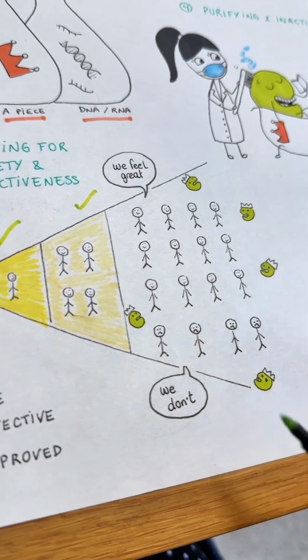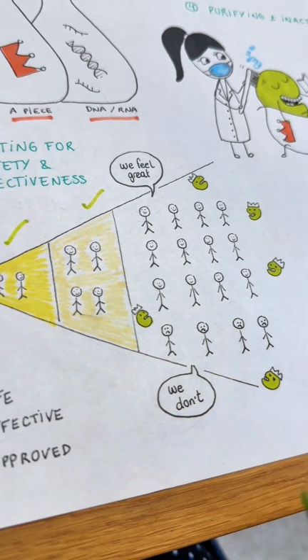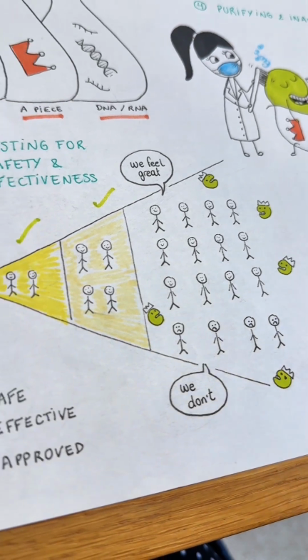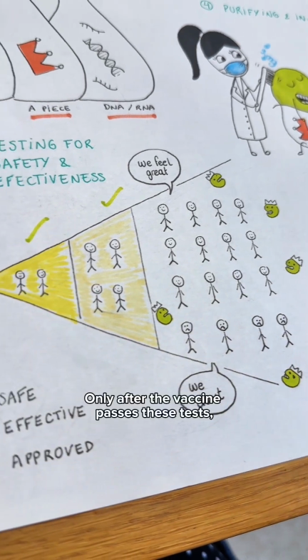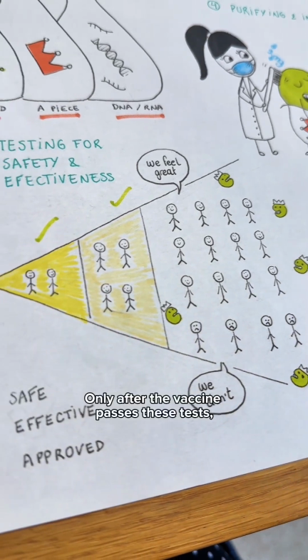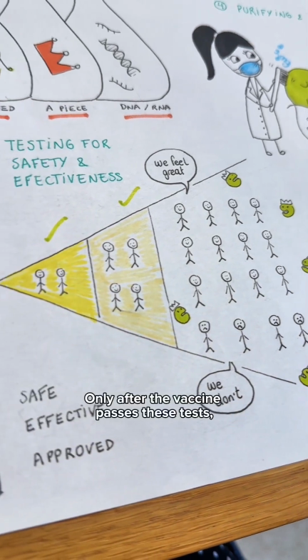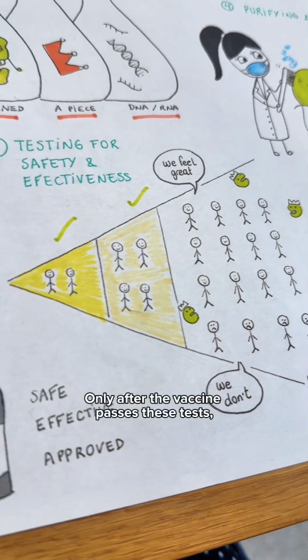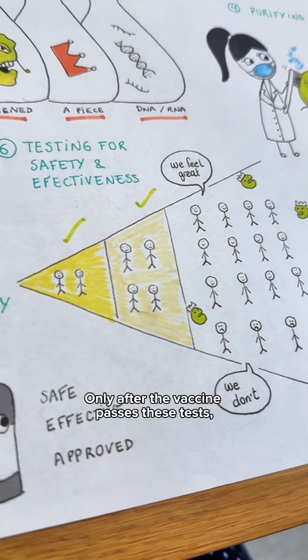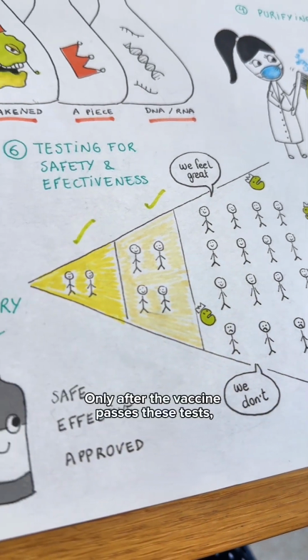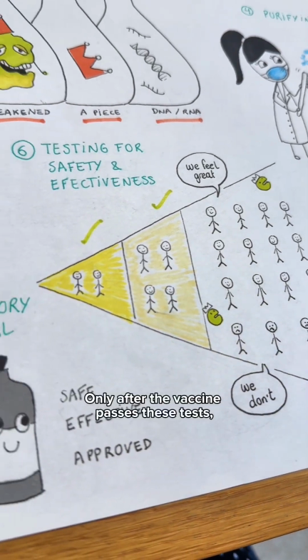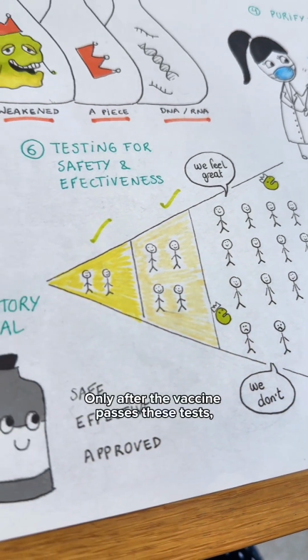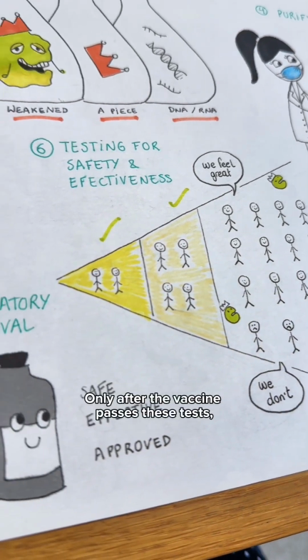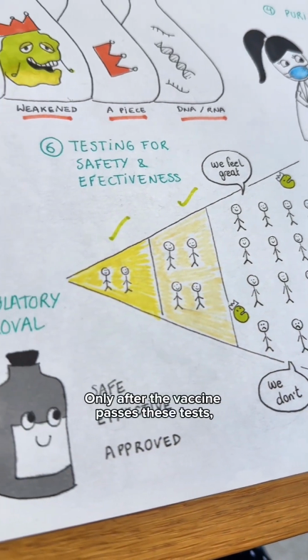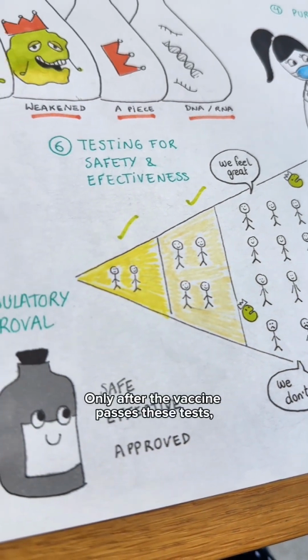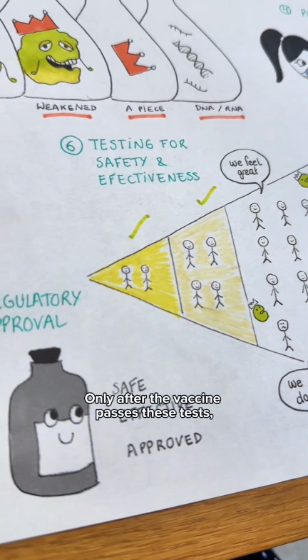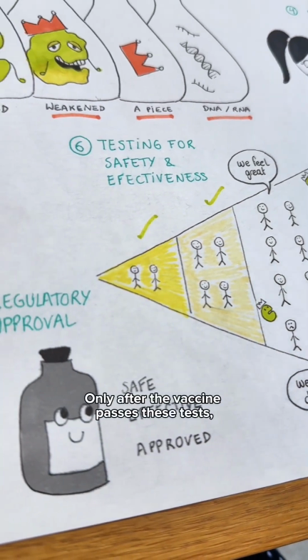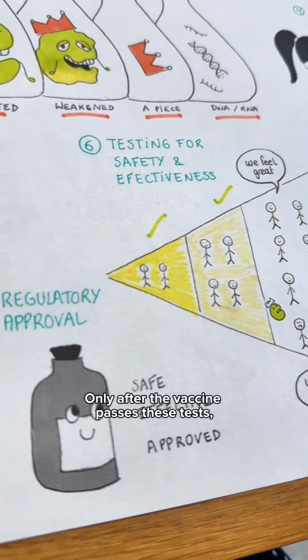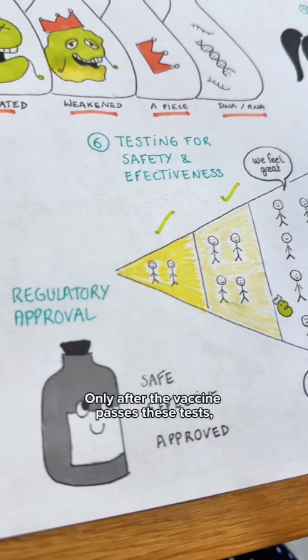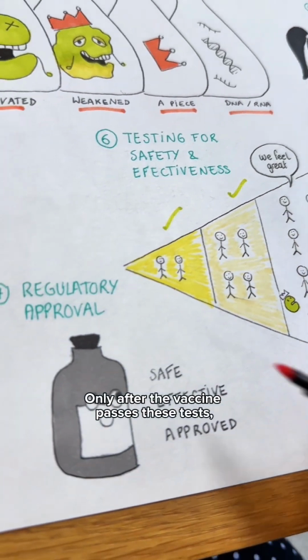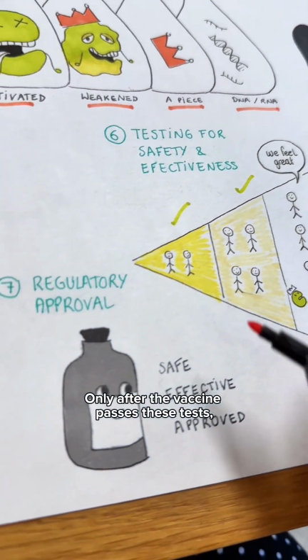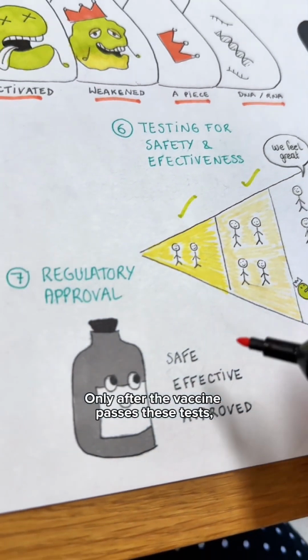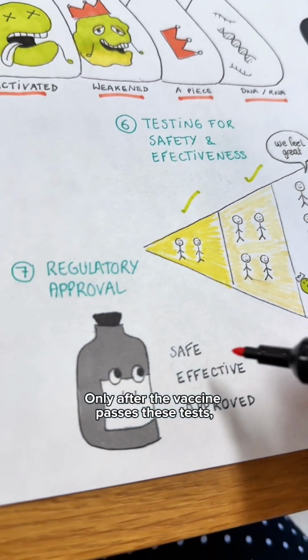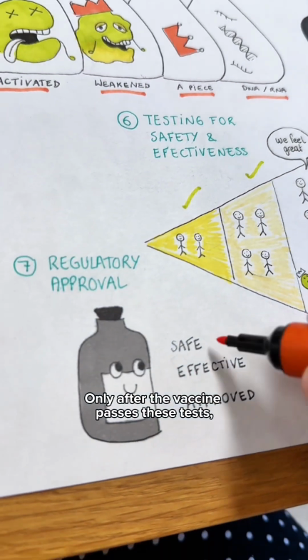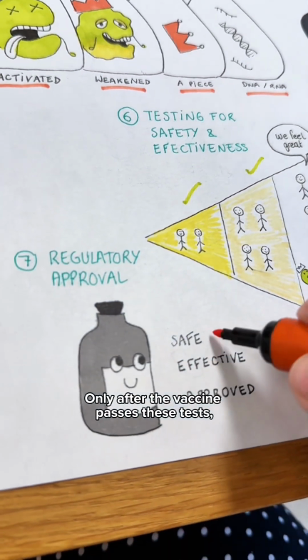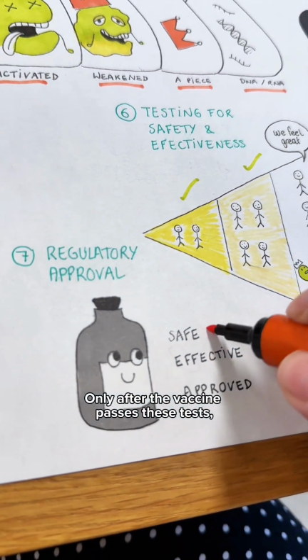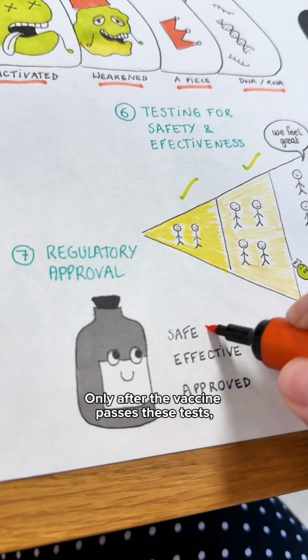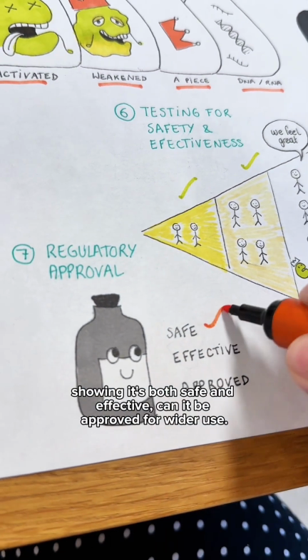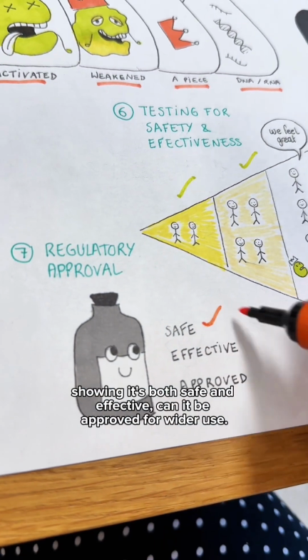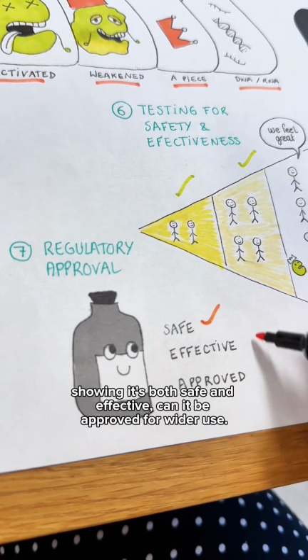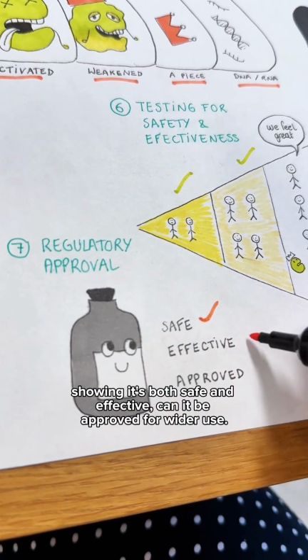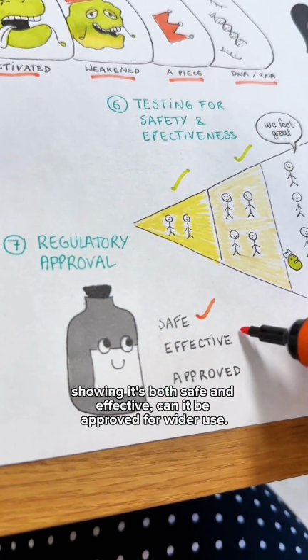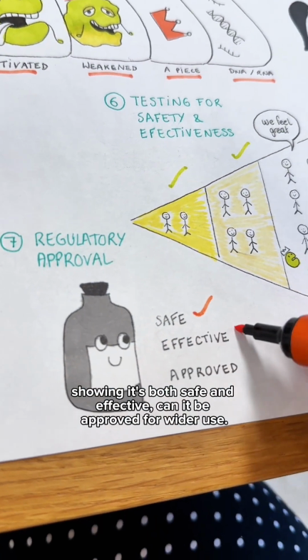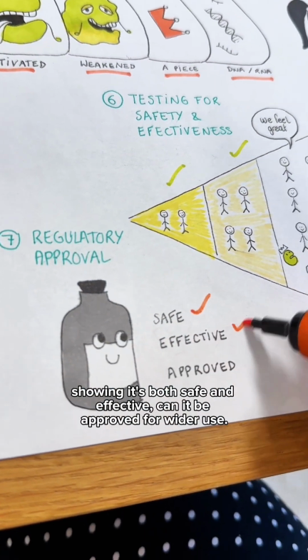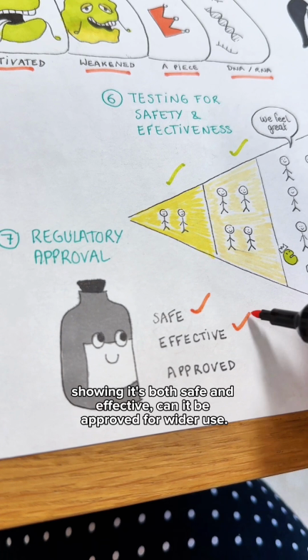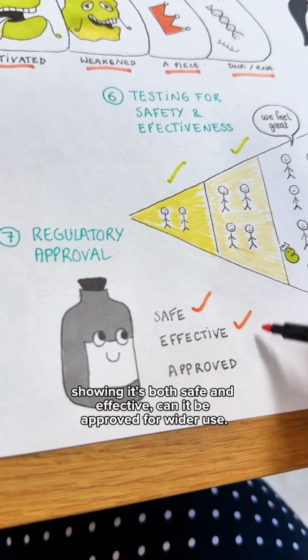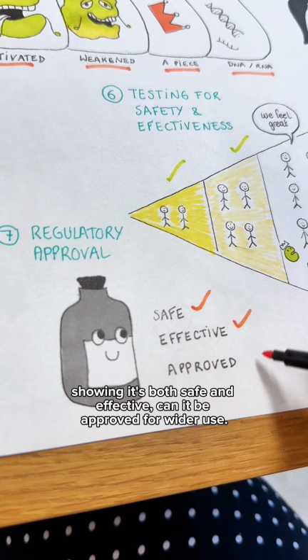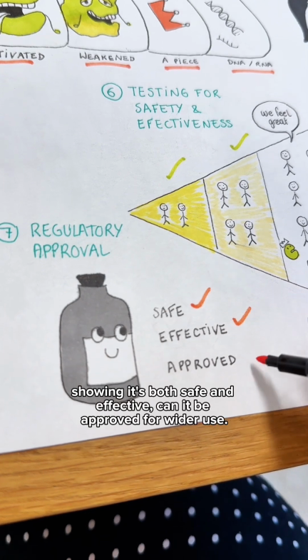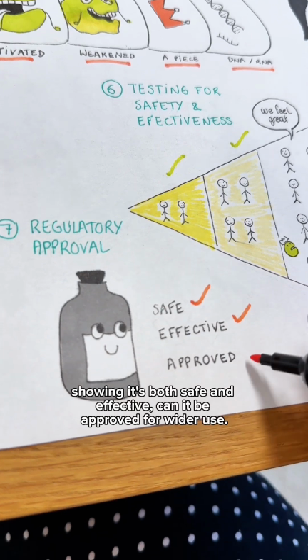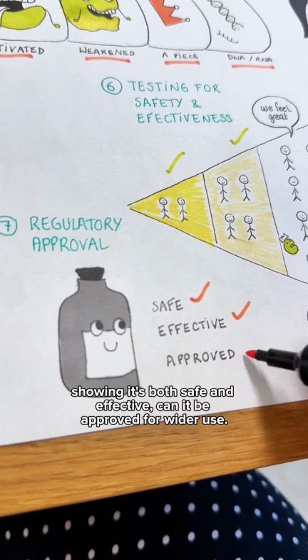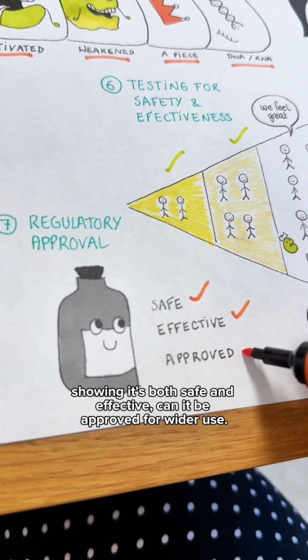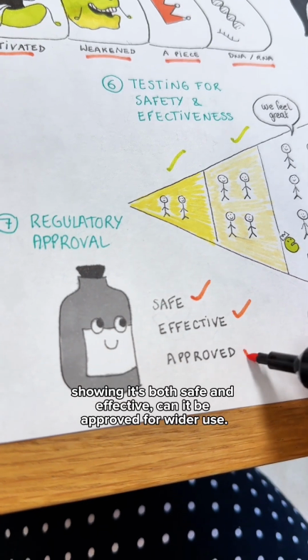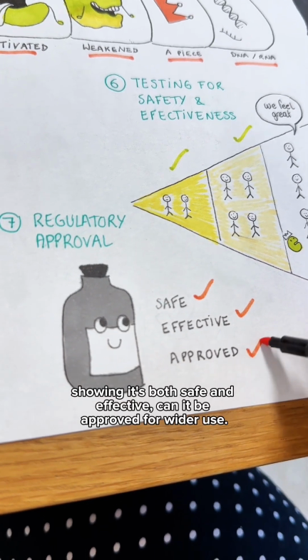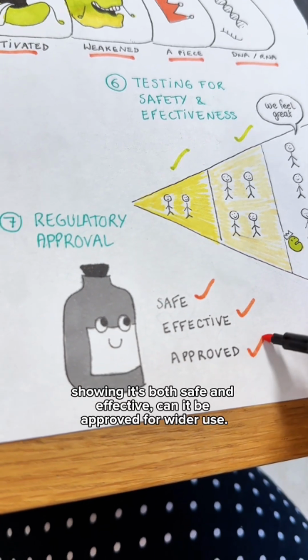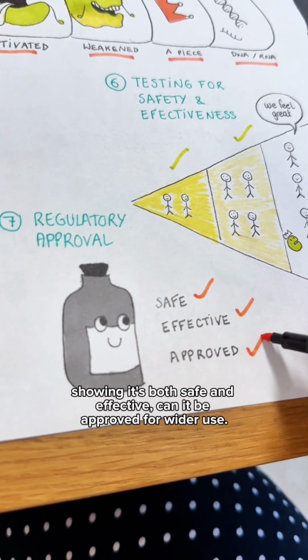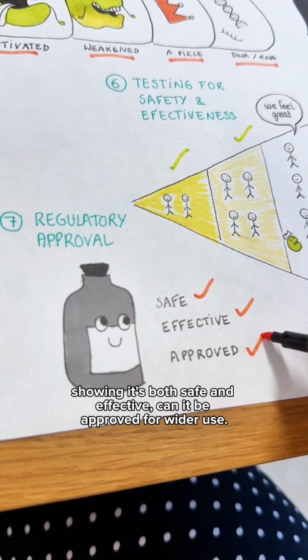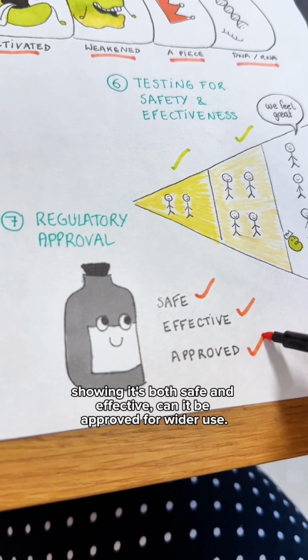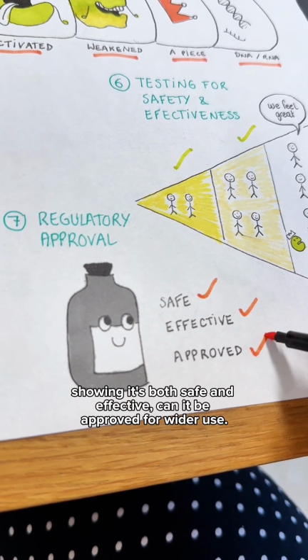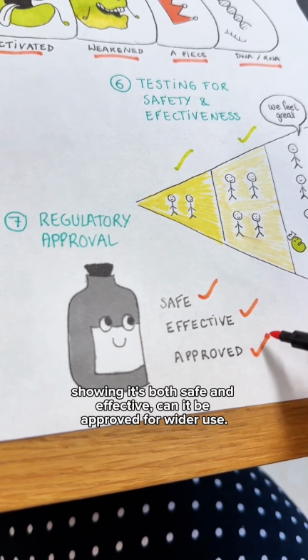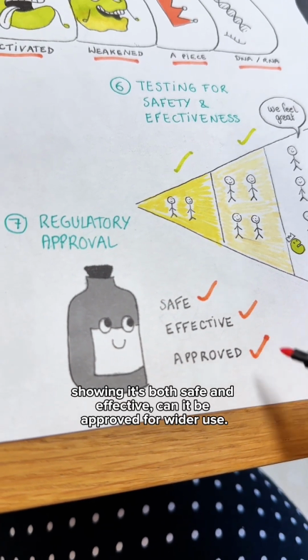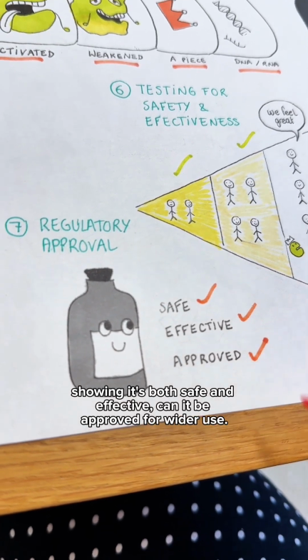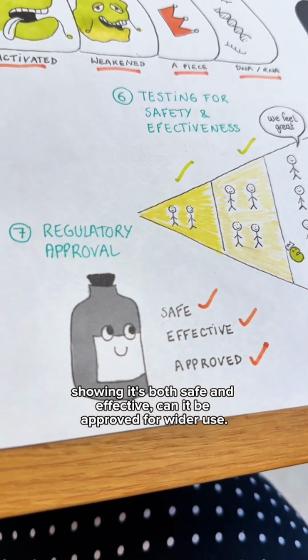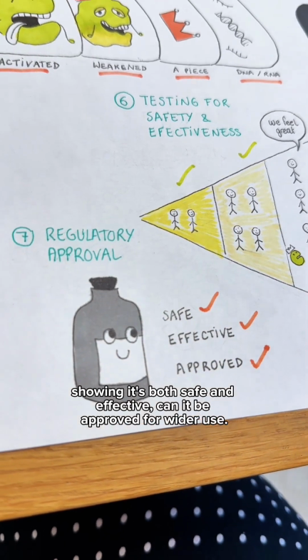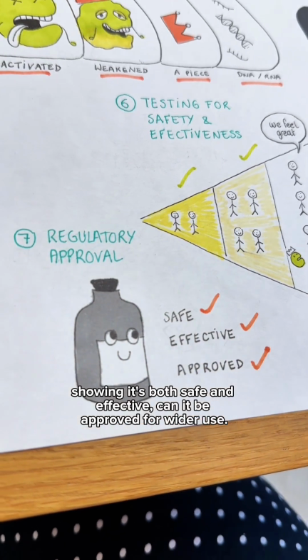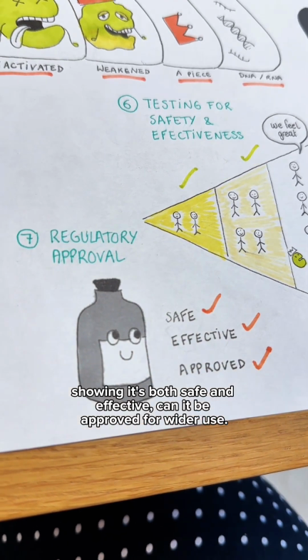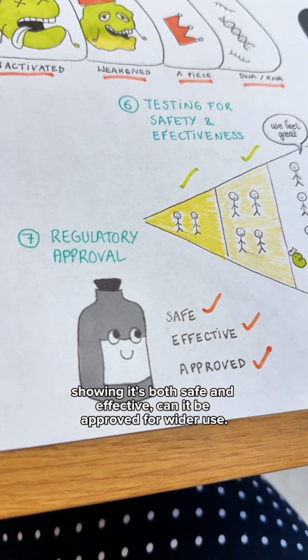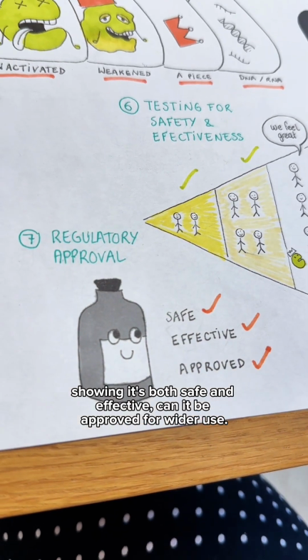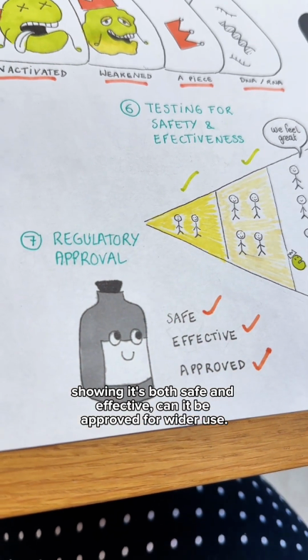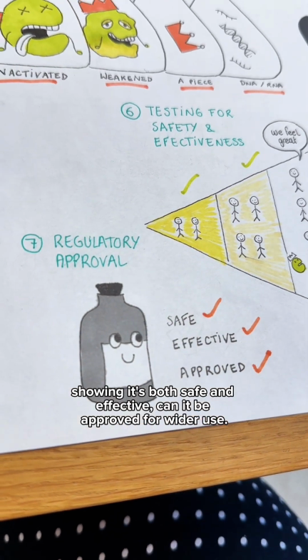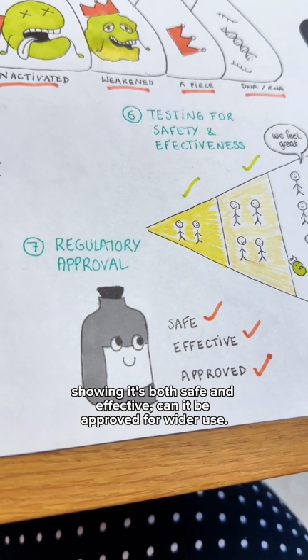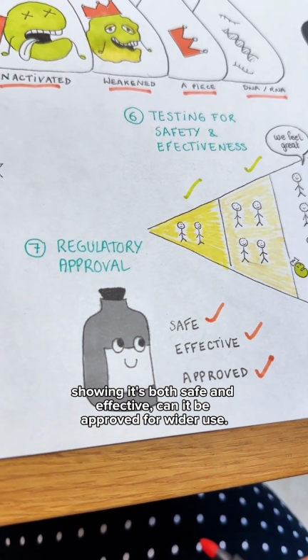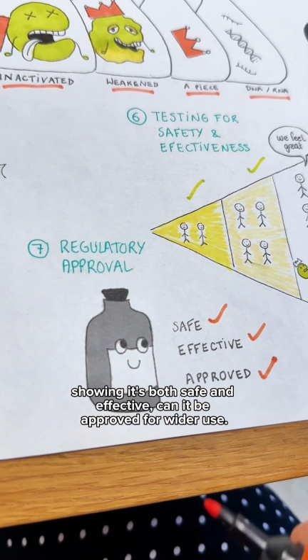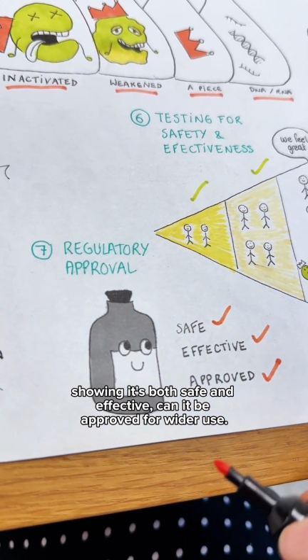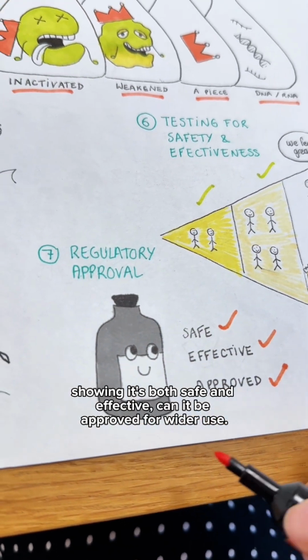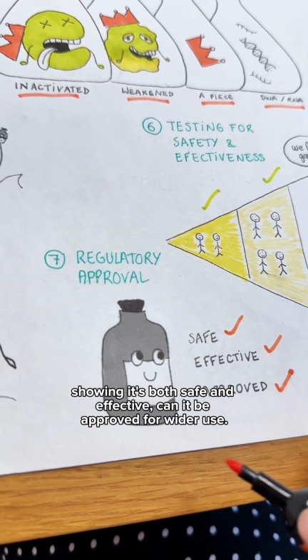Only after the vaccine passes these tests, showing it's both safe and effective, can it be approved for wider use.